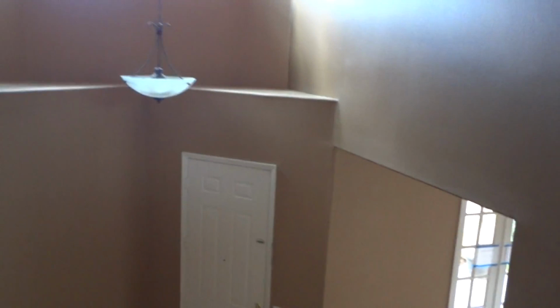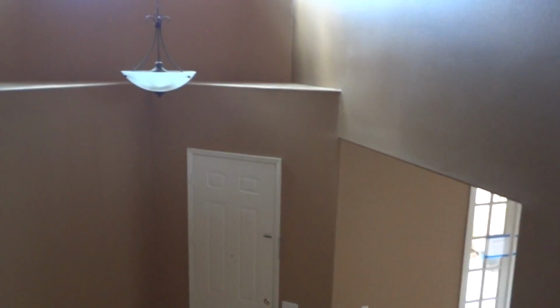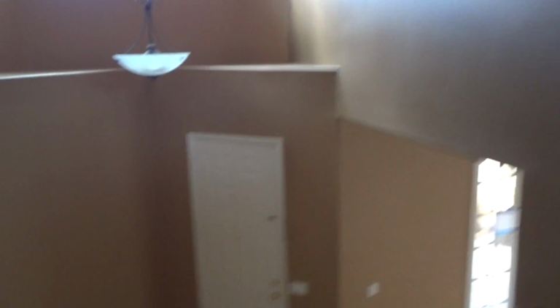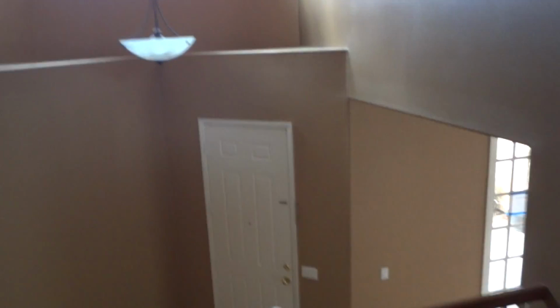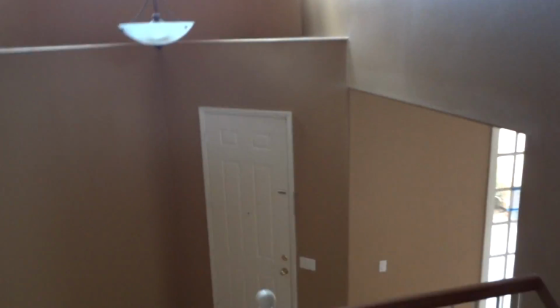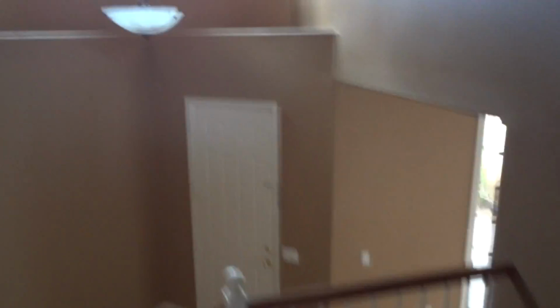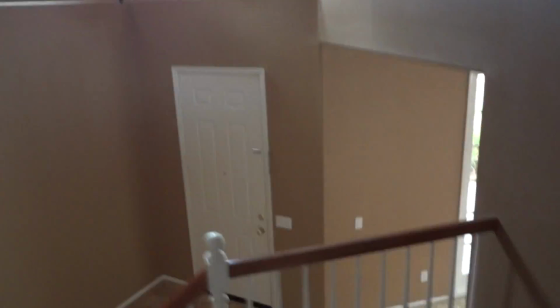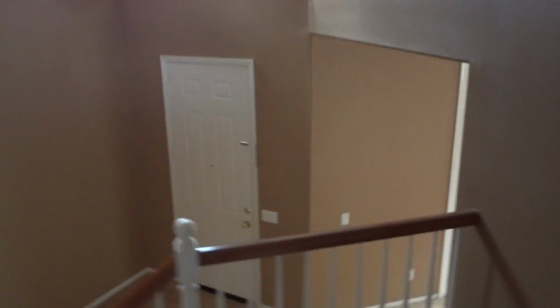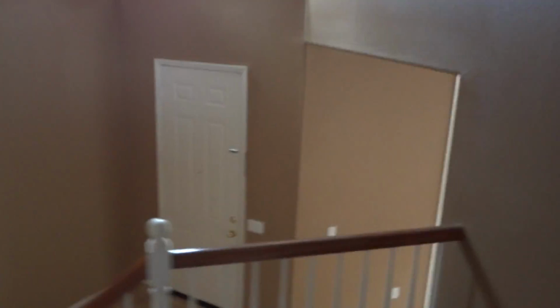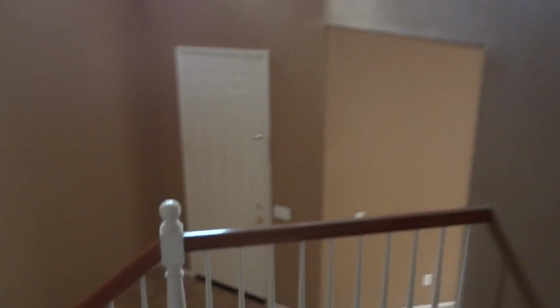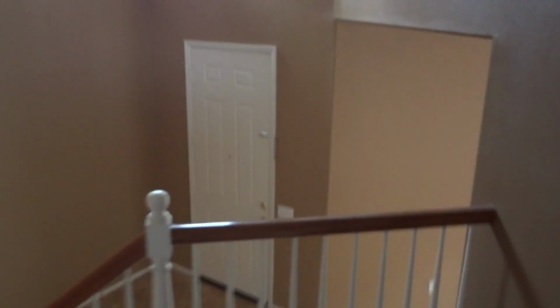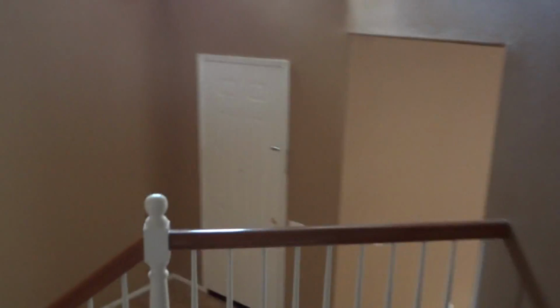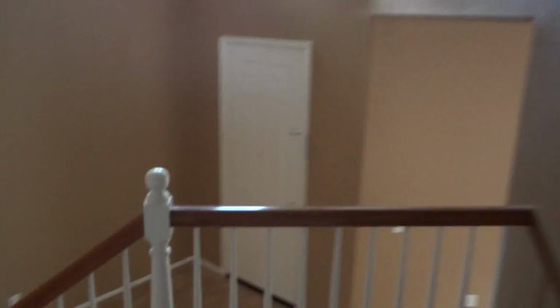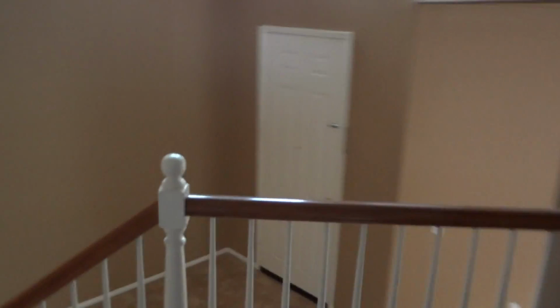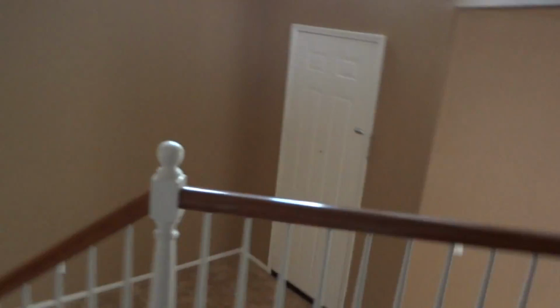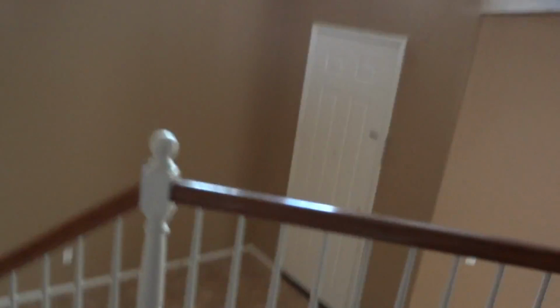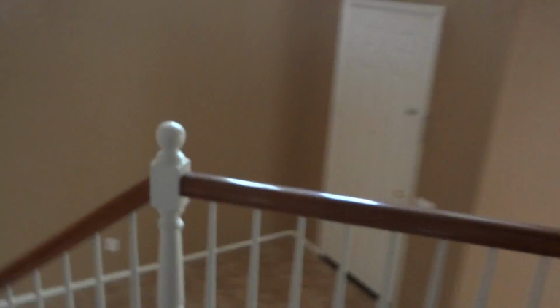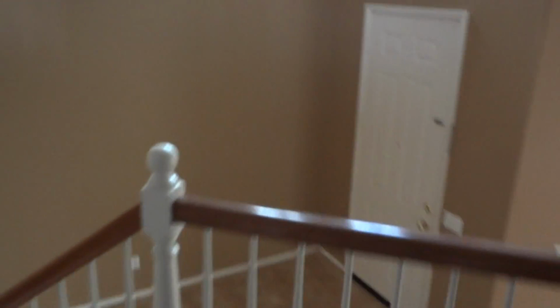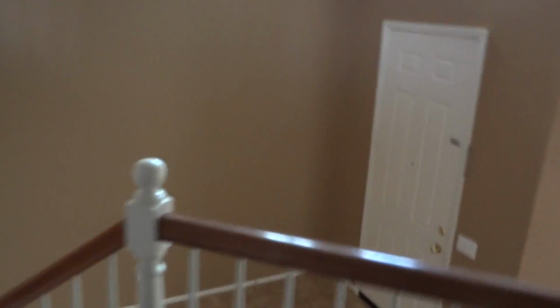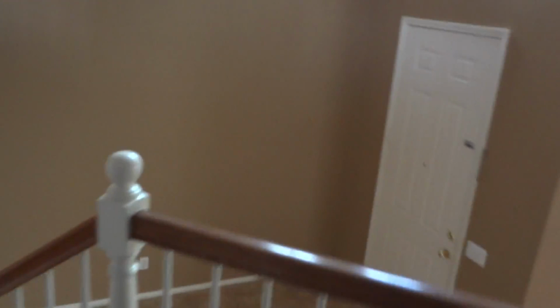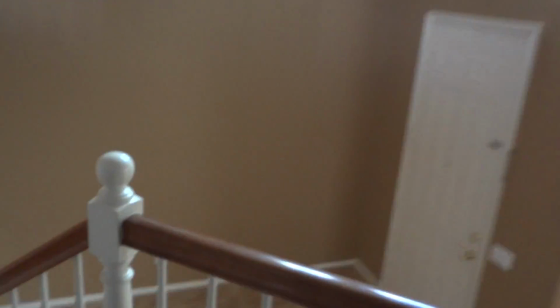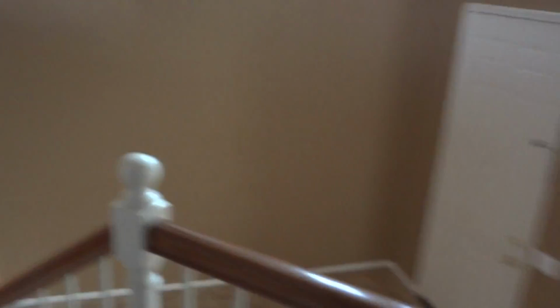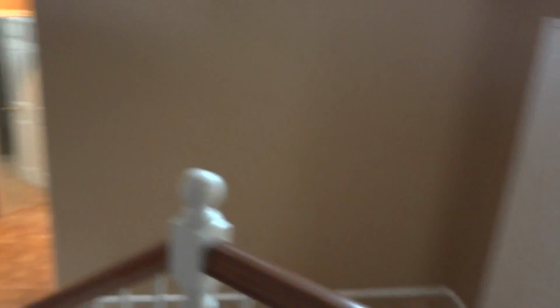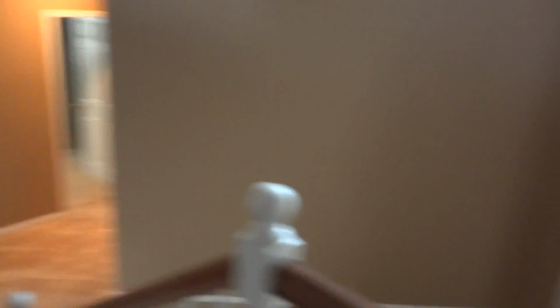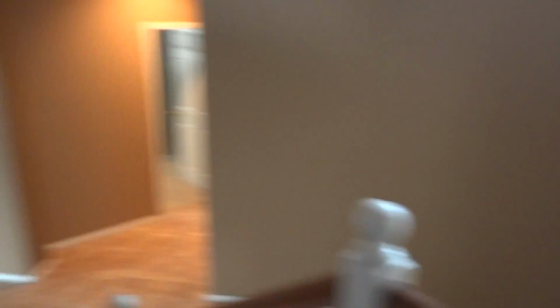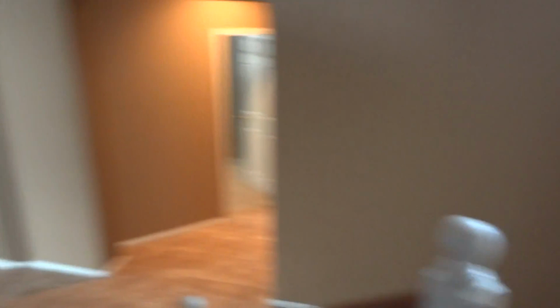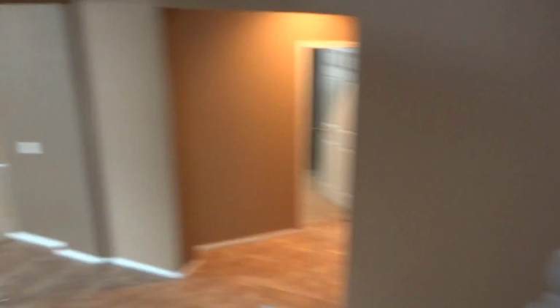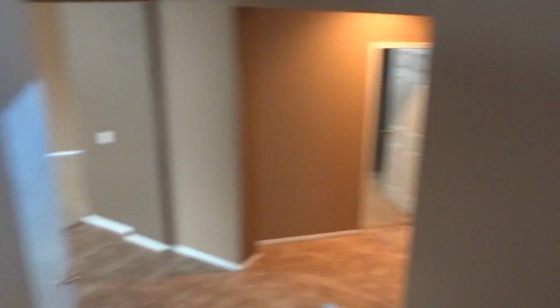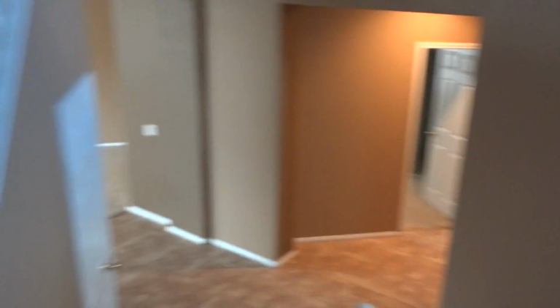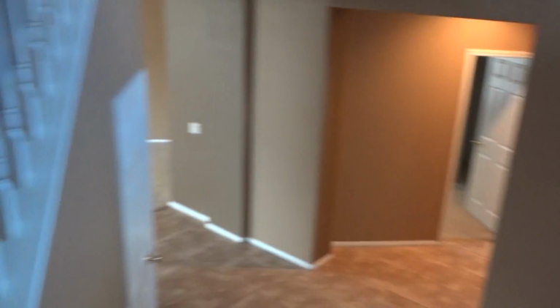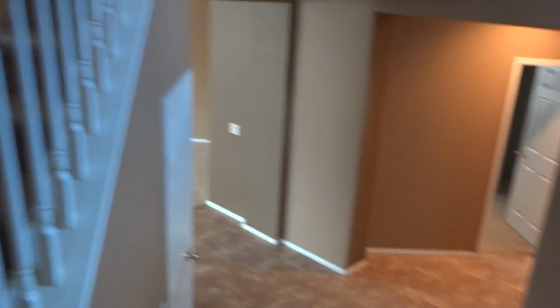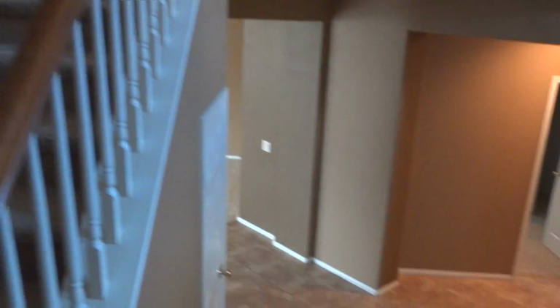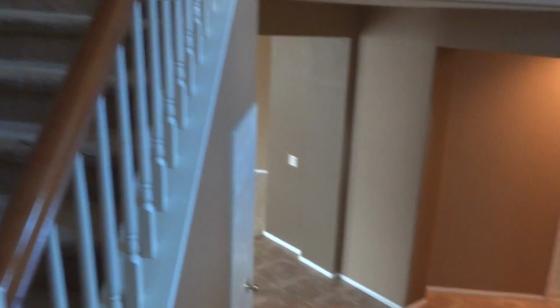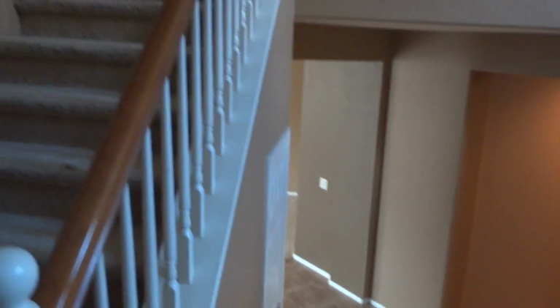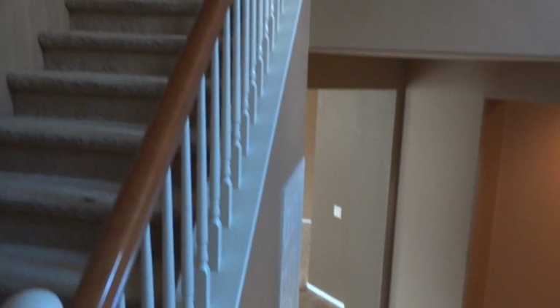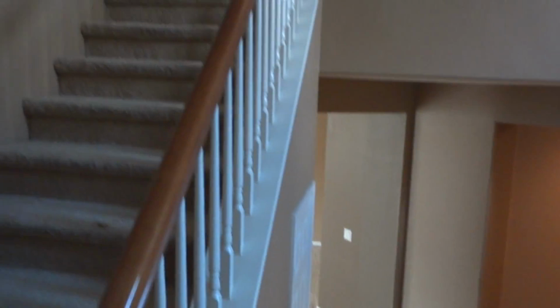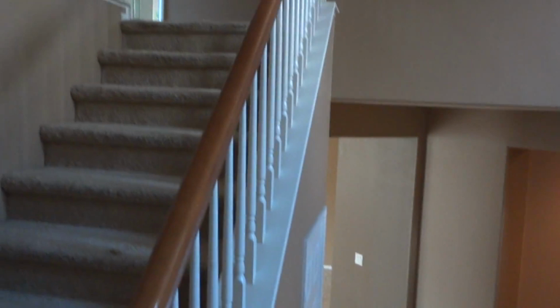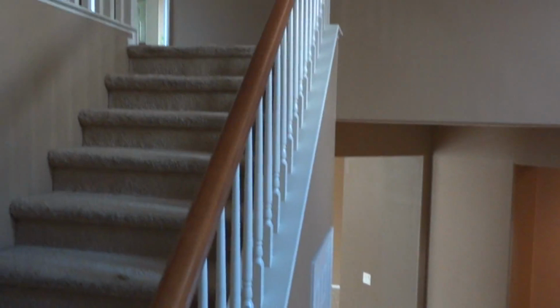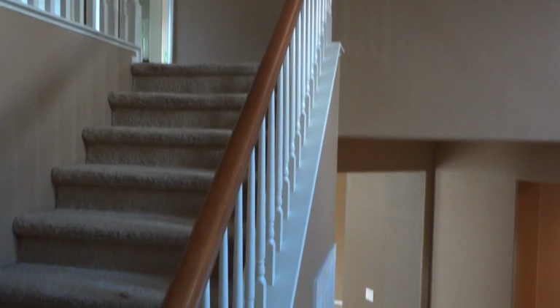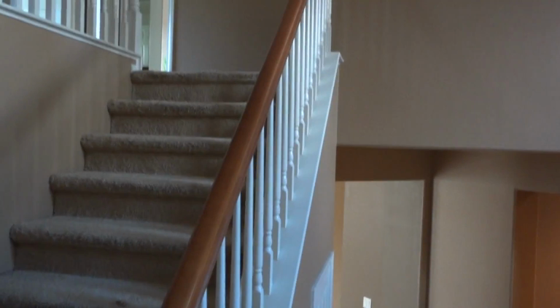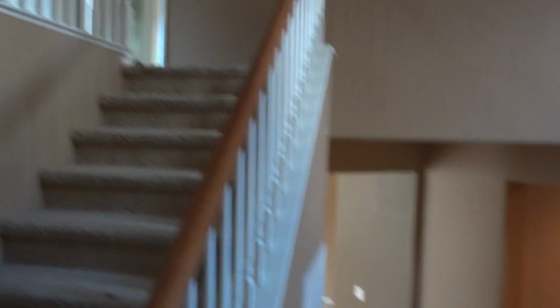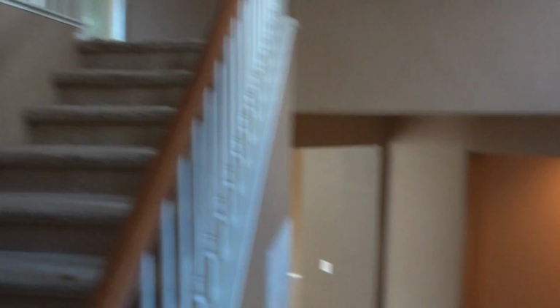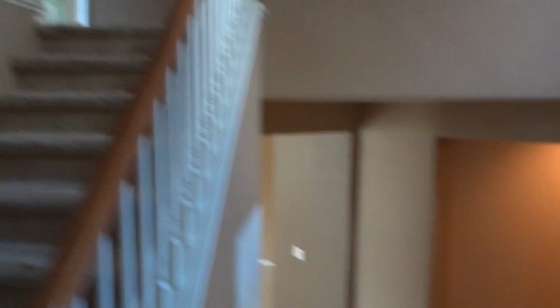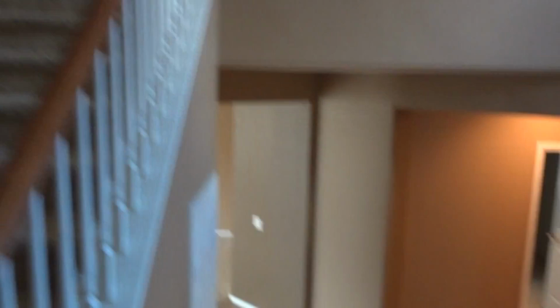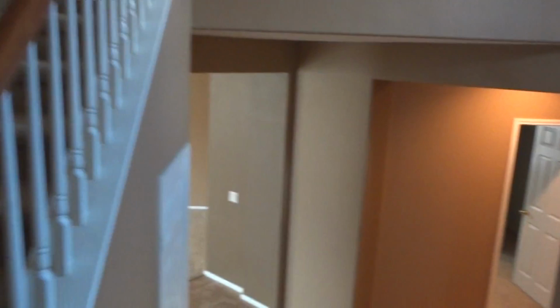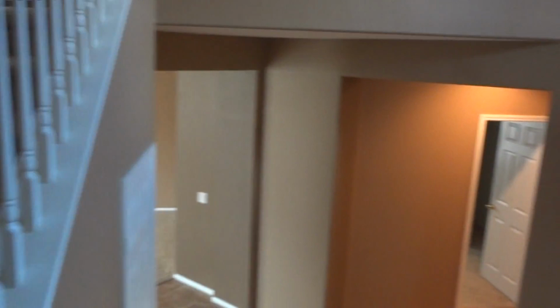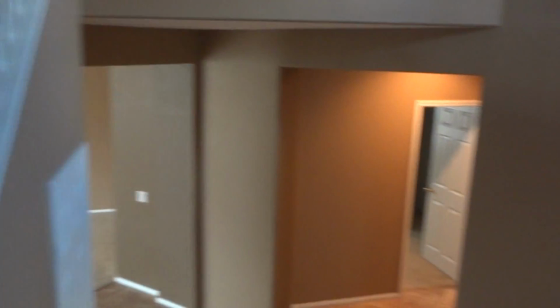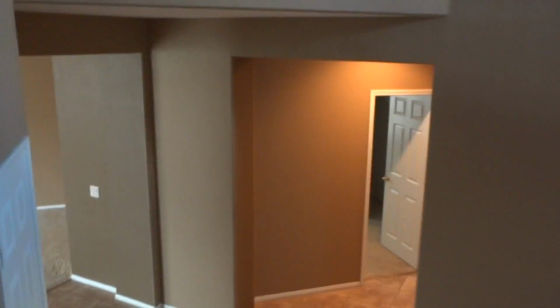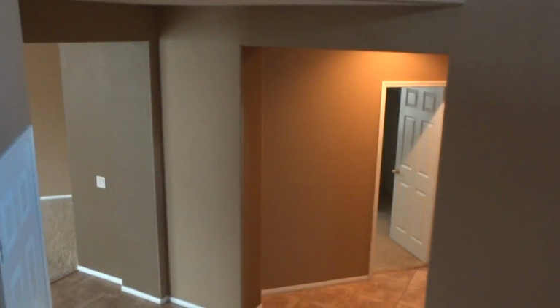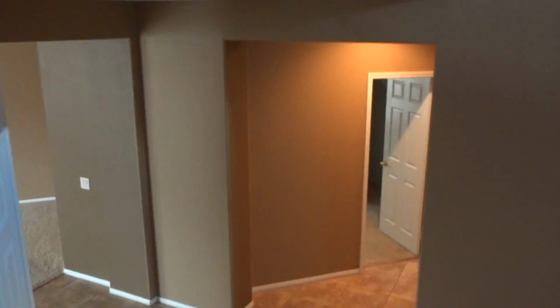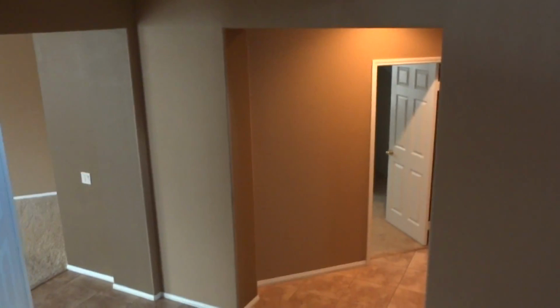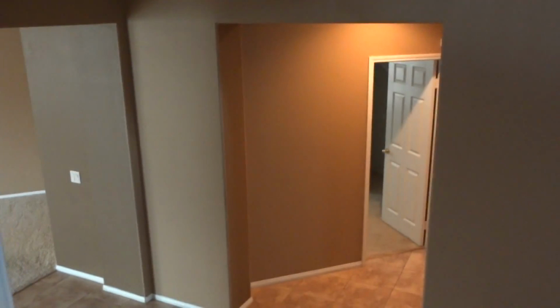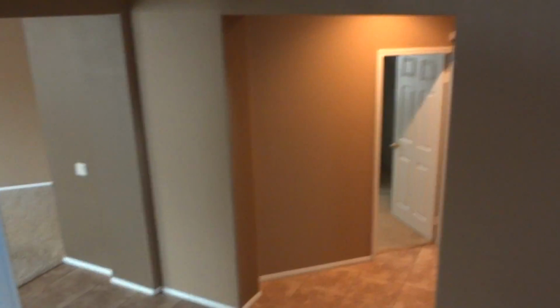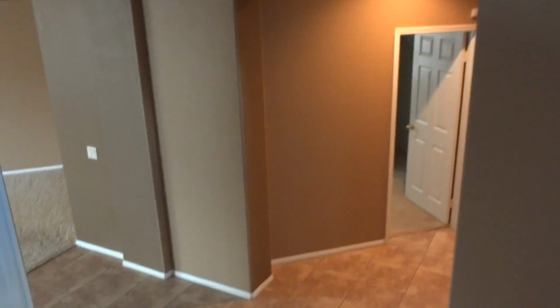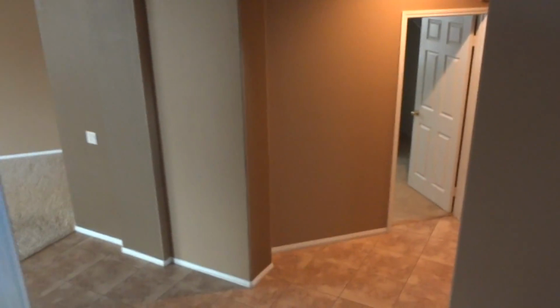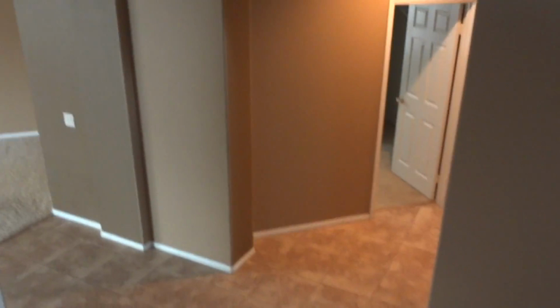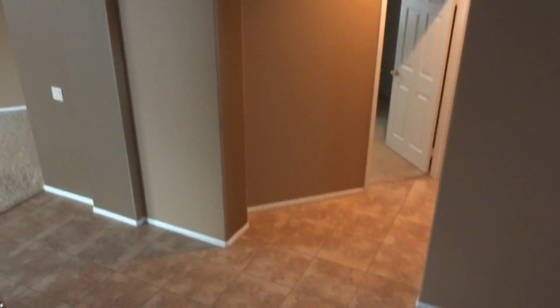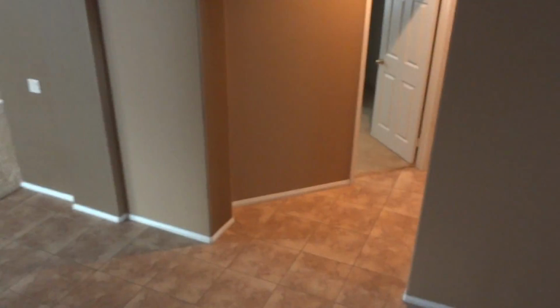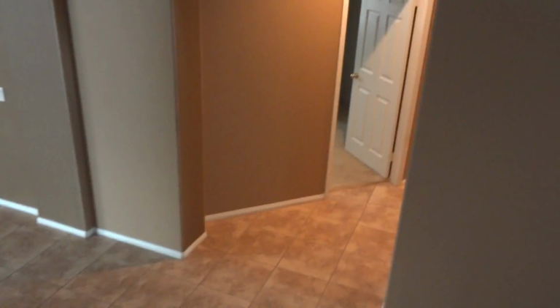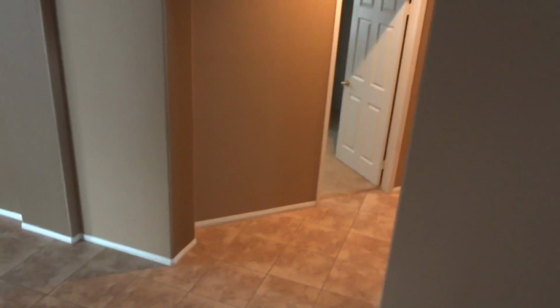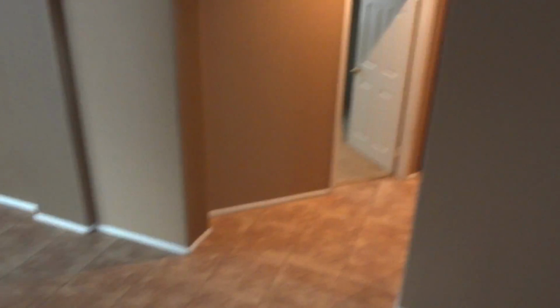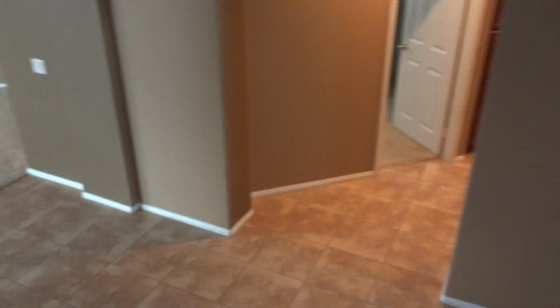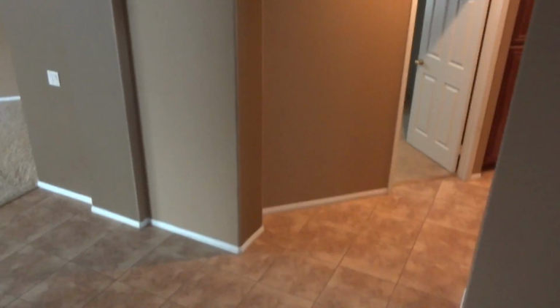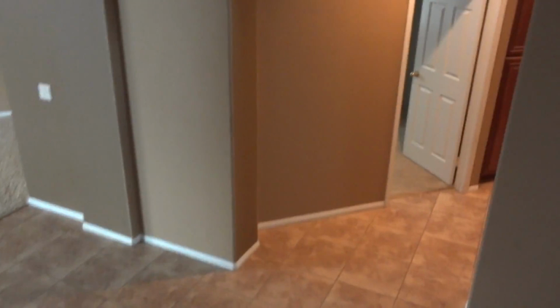This takes us down to the entryway and you'll see here the stairs look nice. We have nice tile floors here.